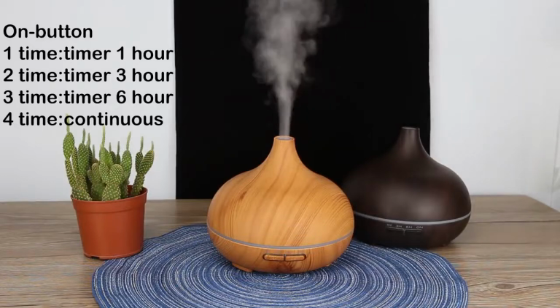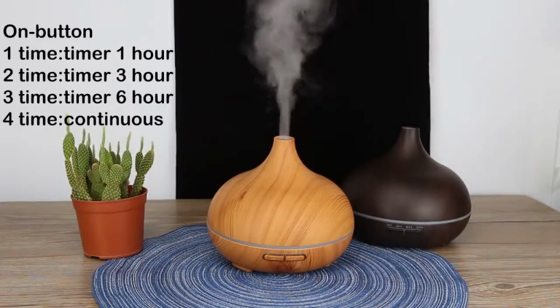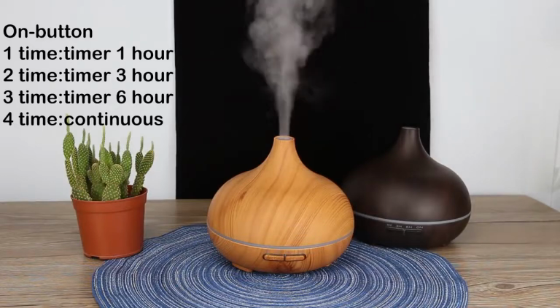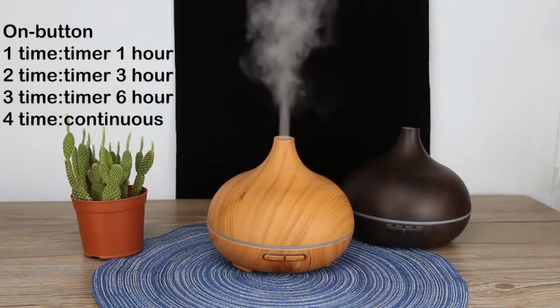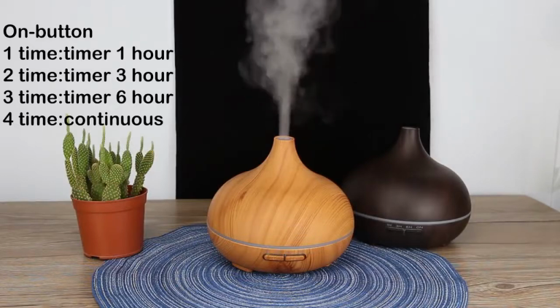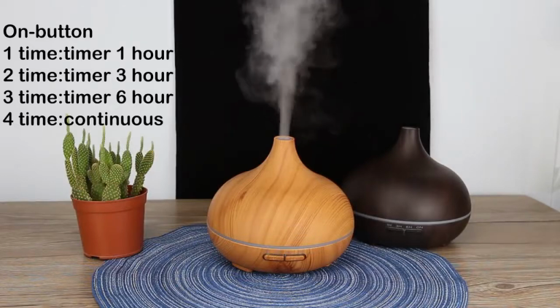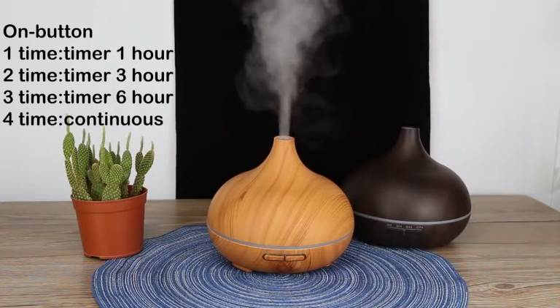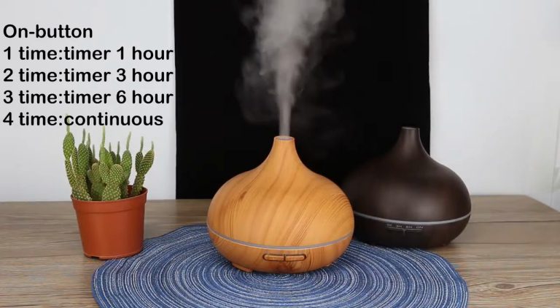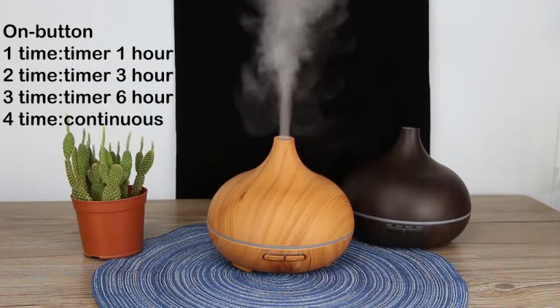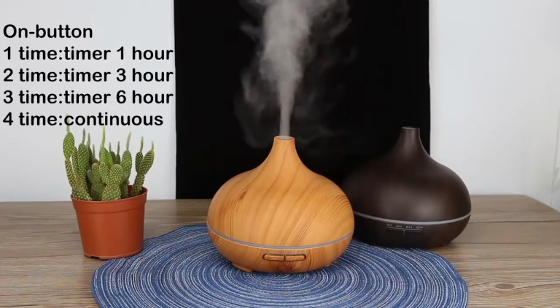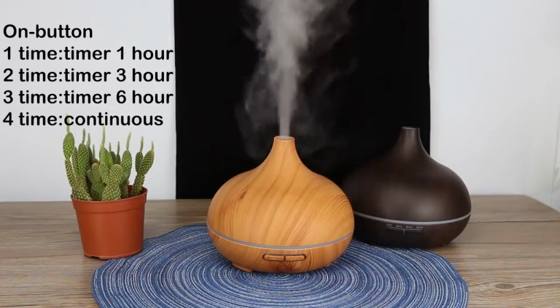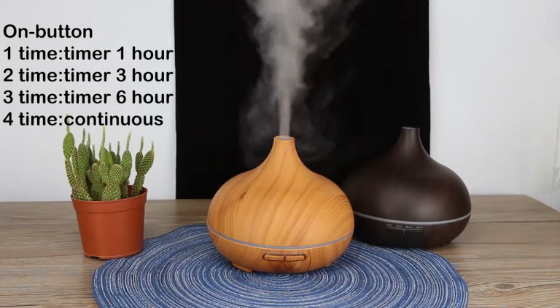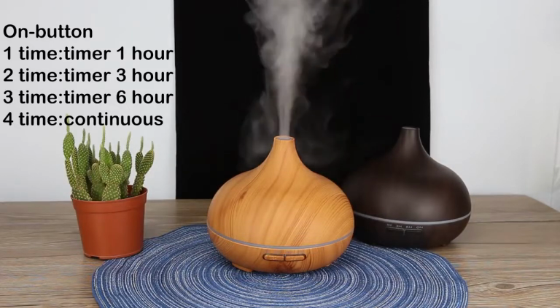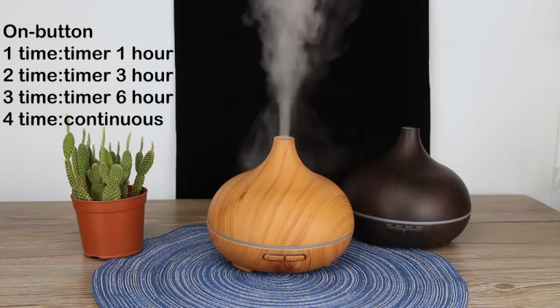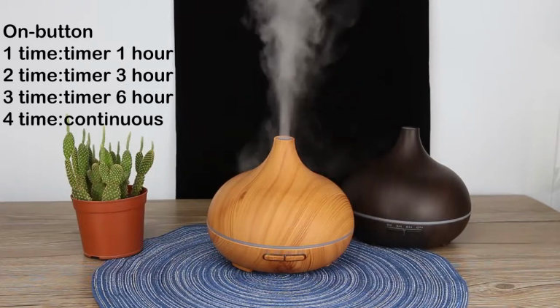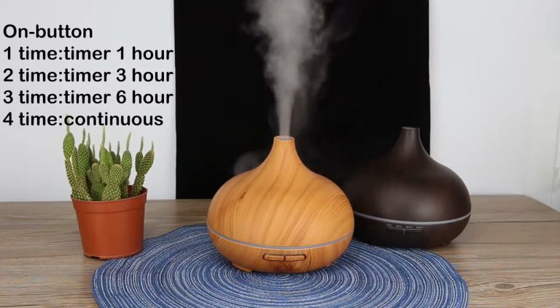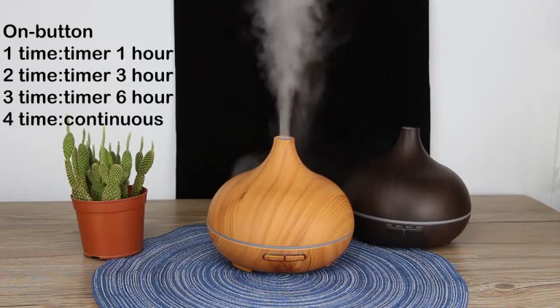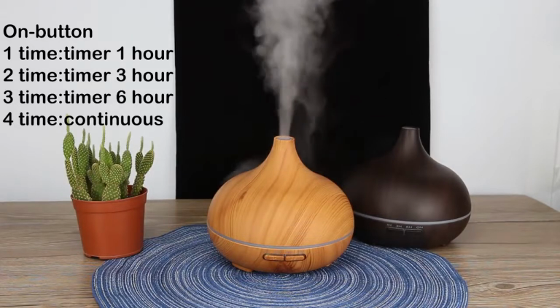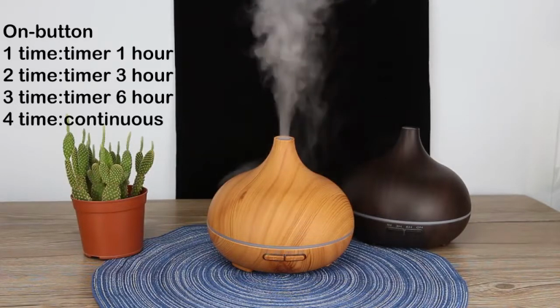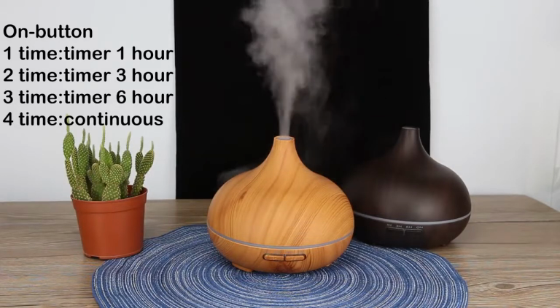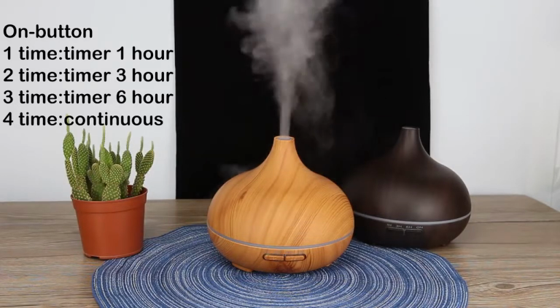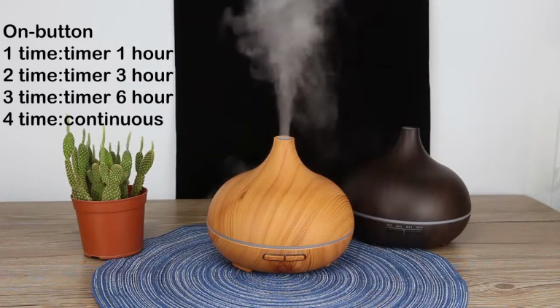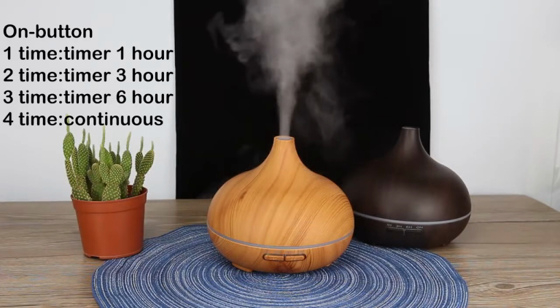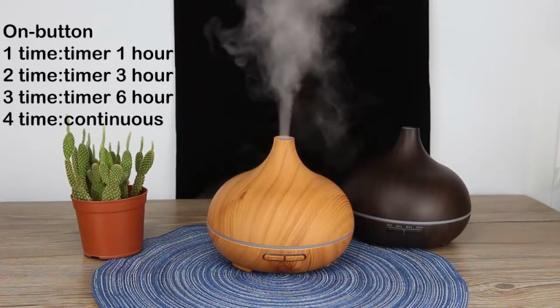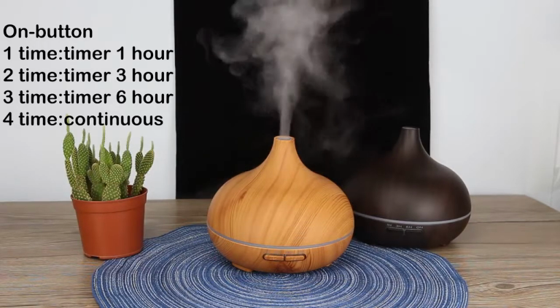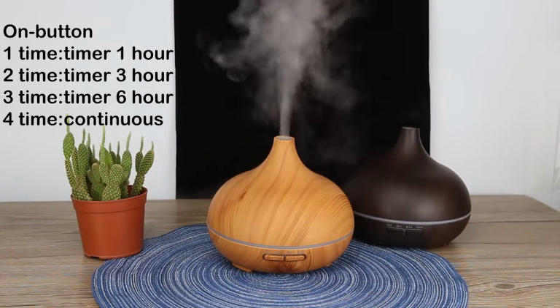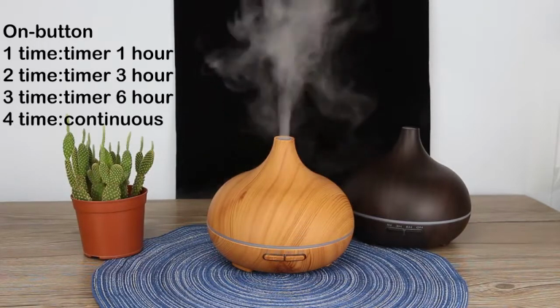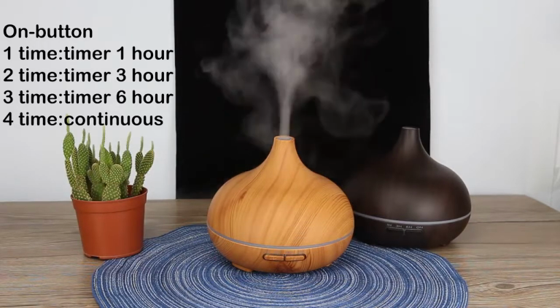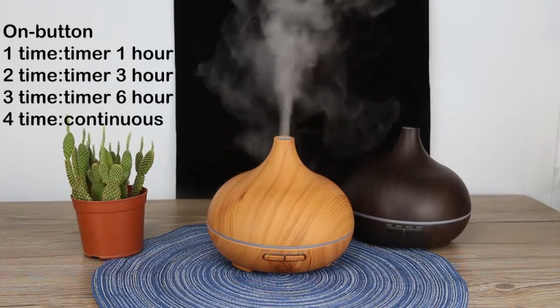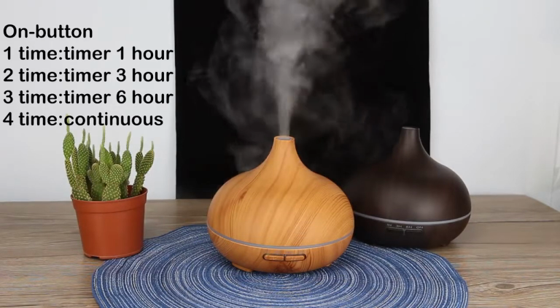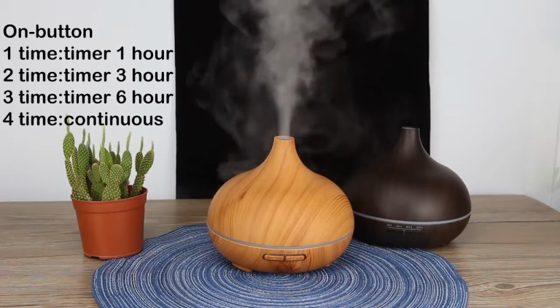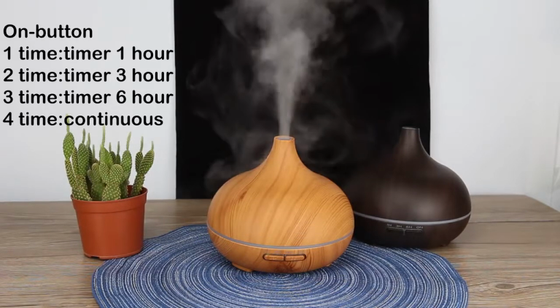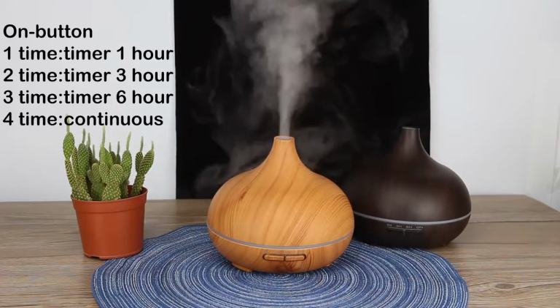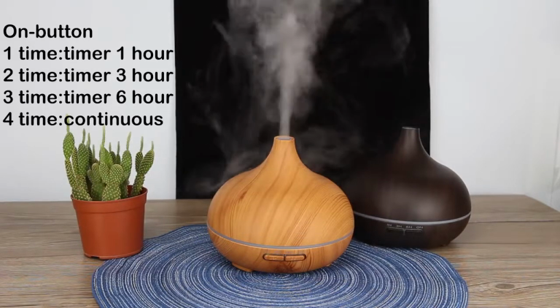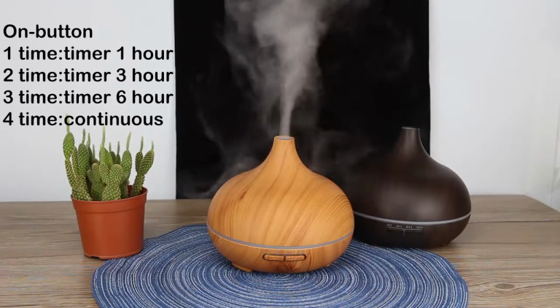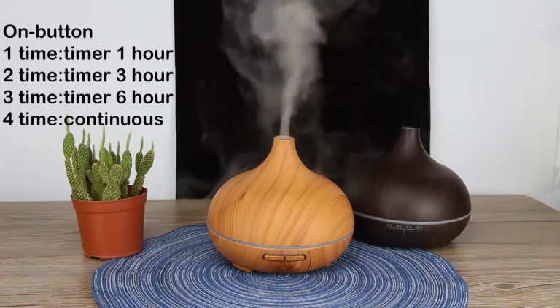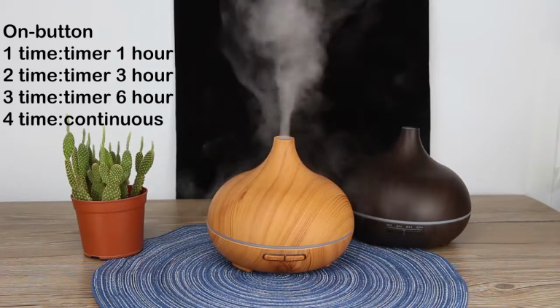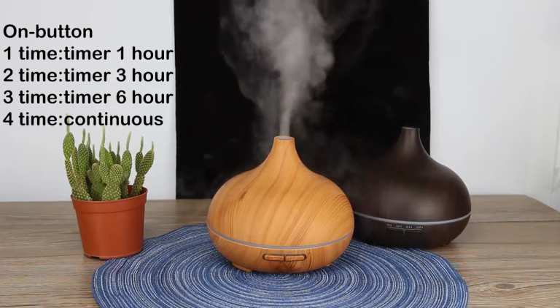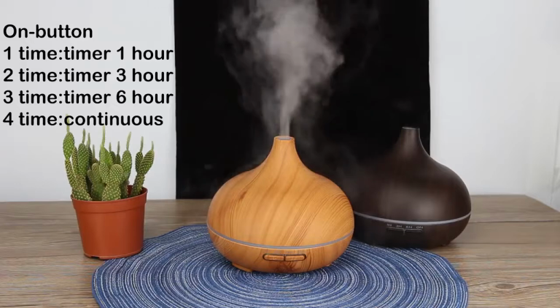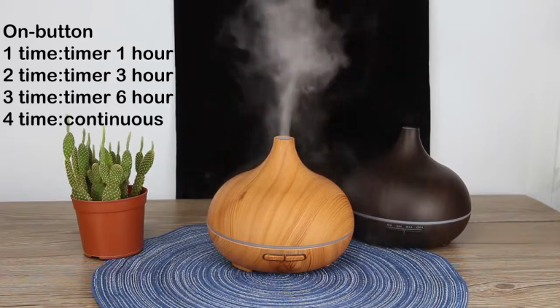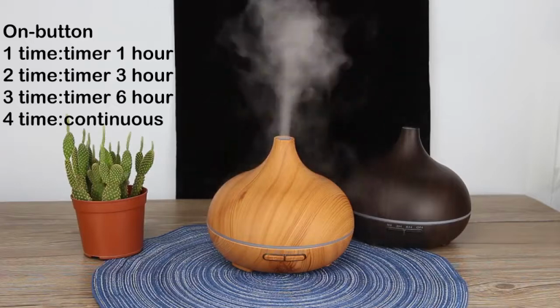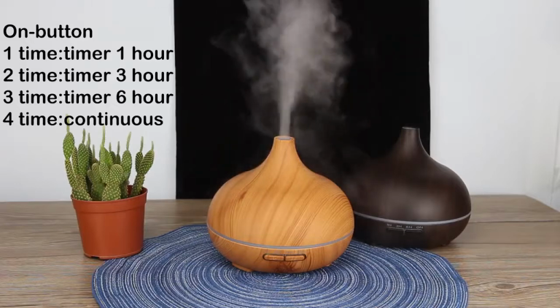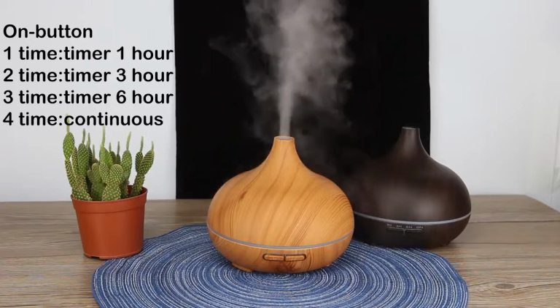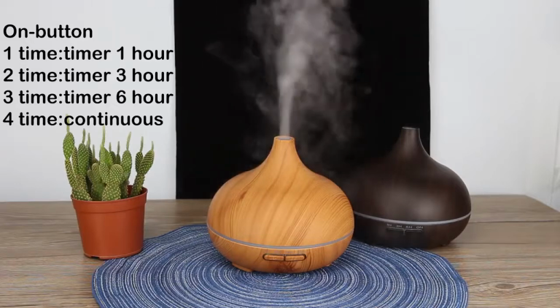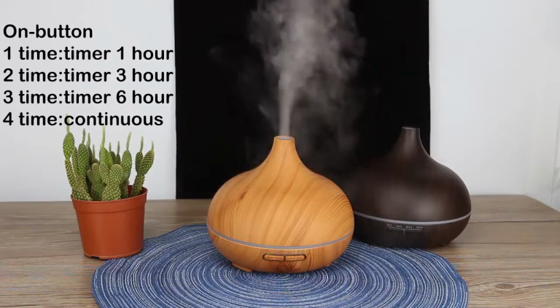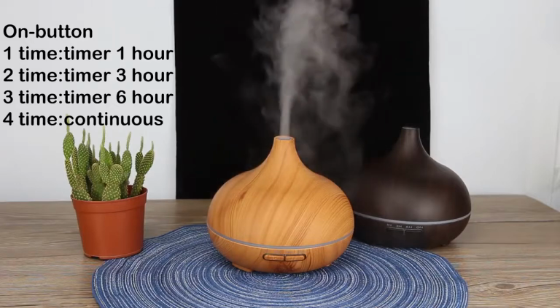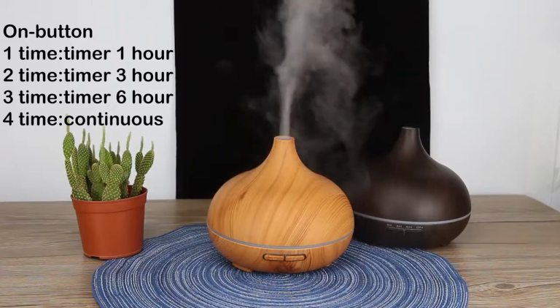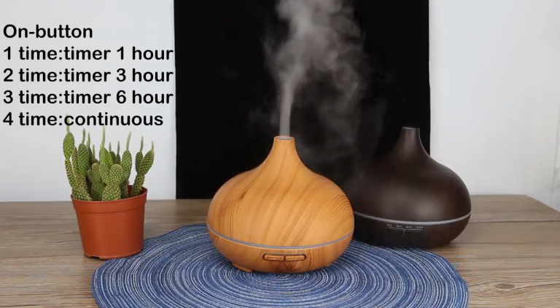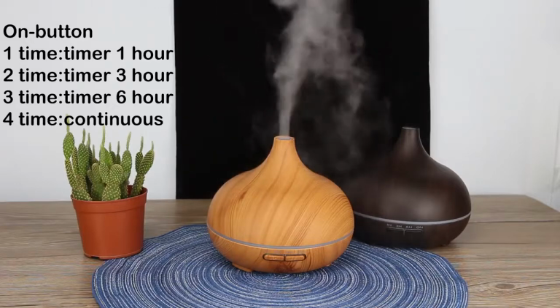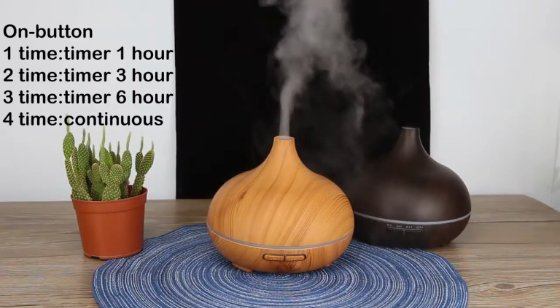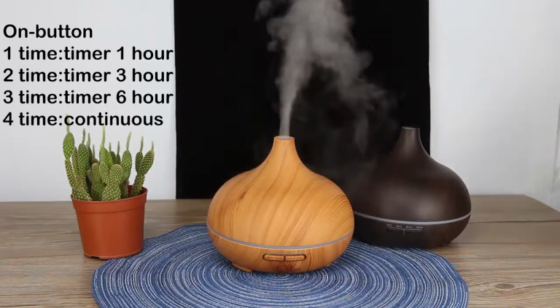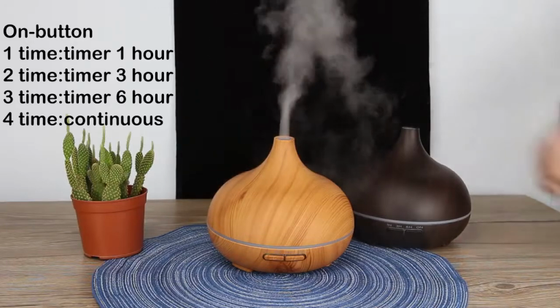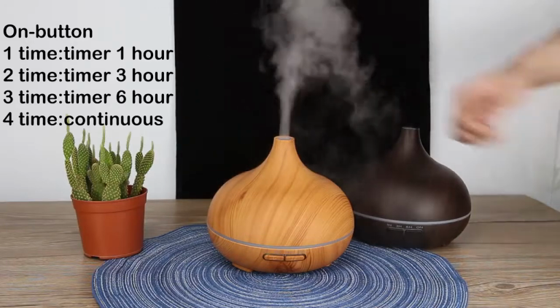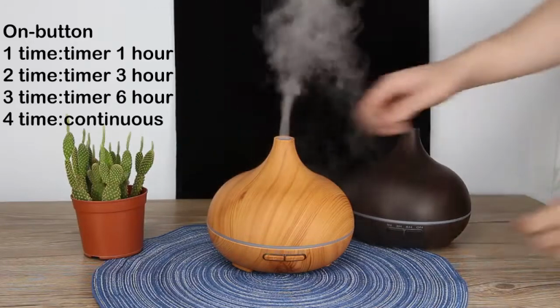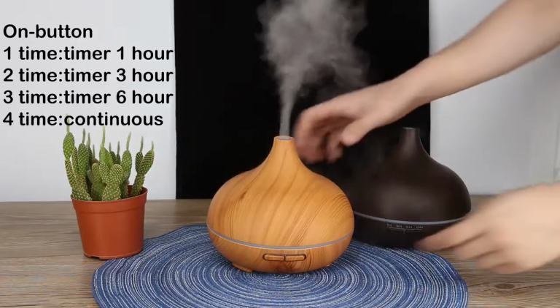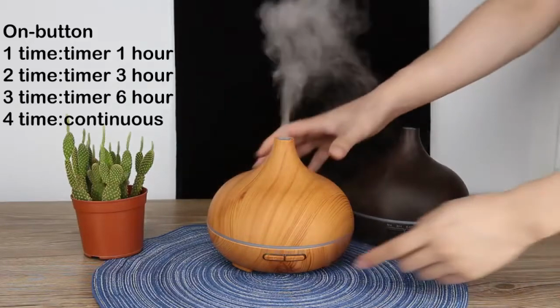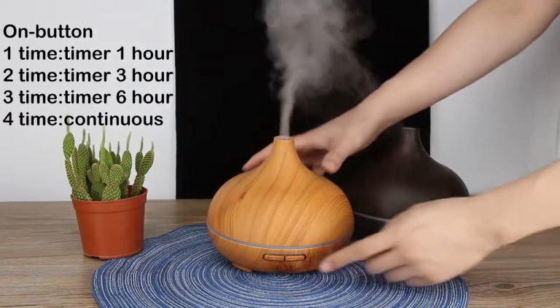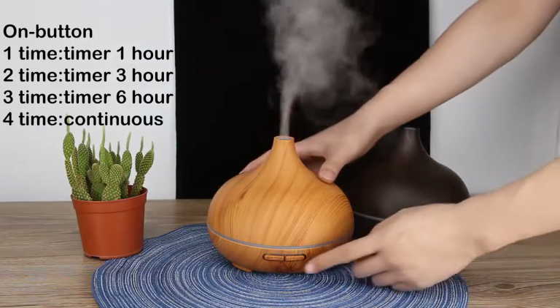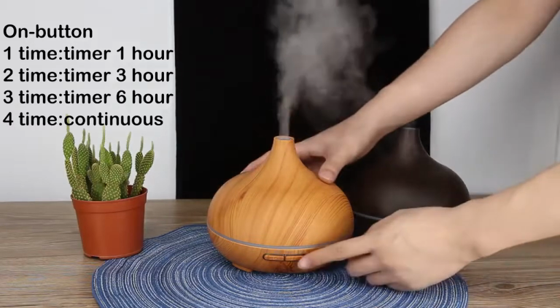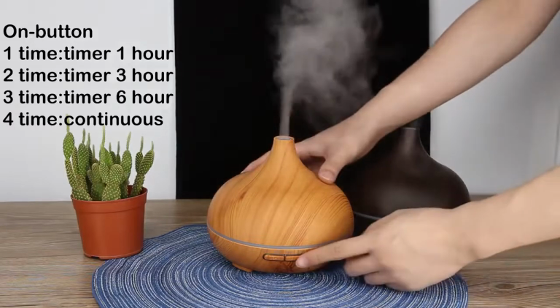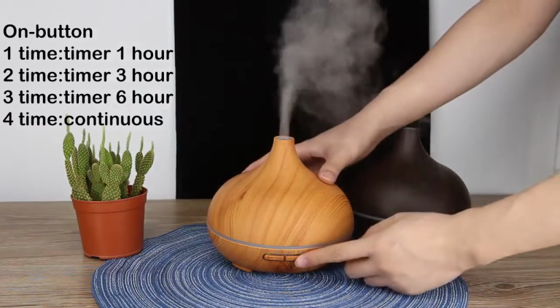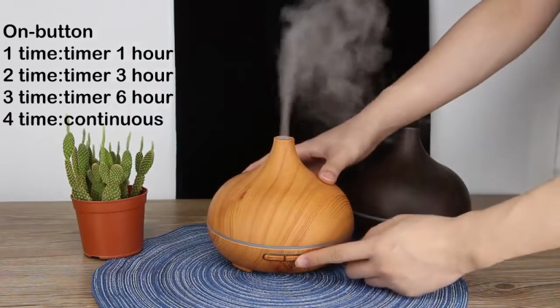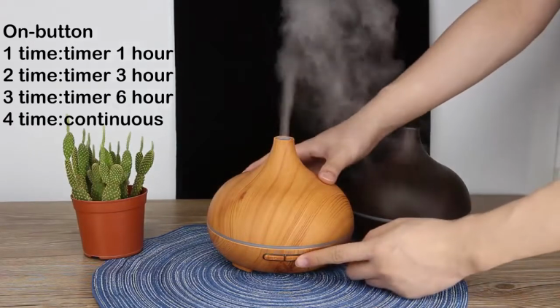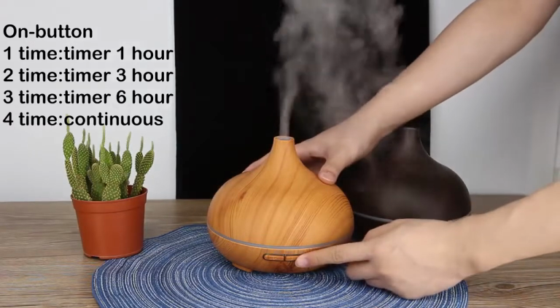You can use this button to set a timer for one, three, or six hours.